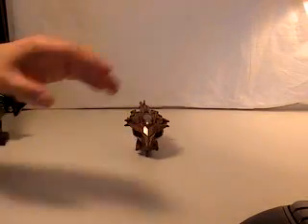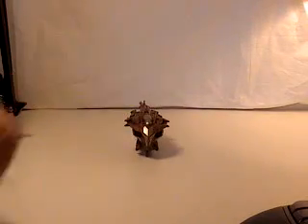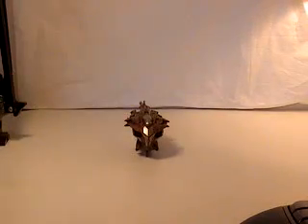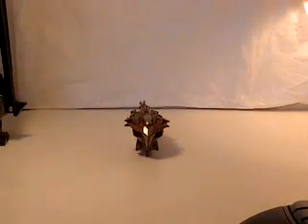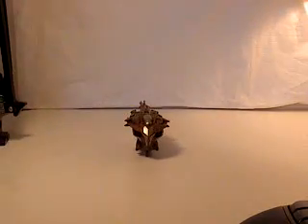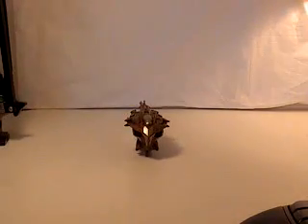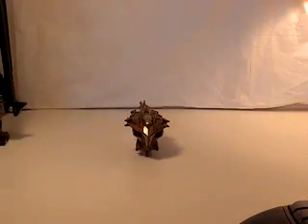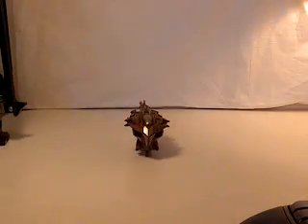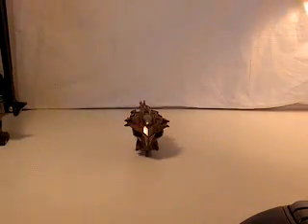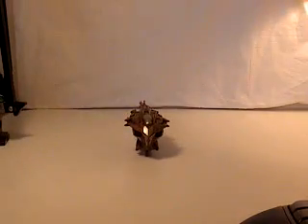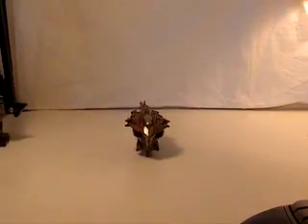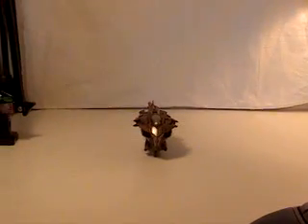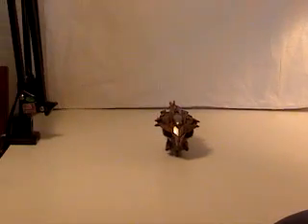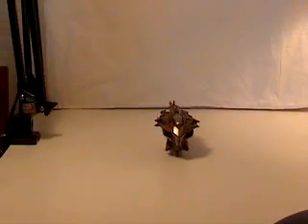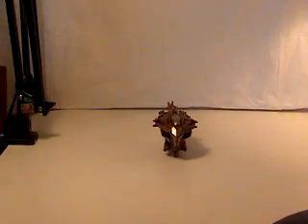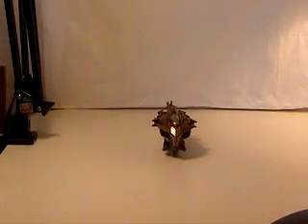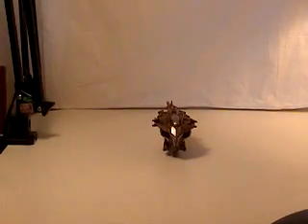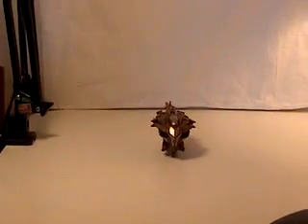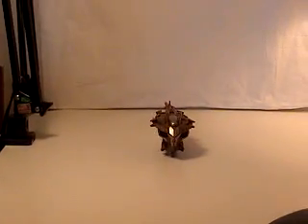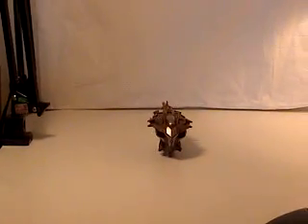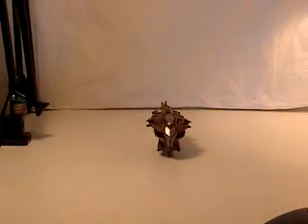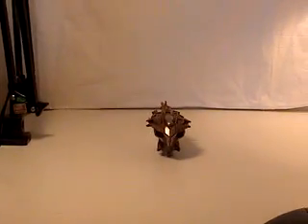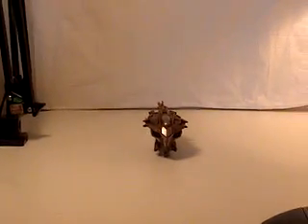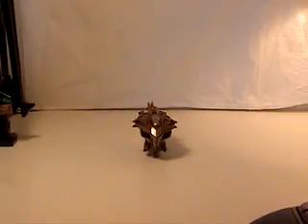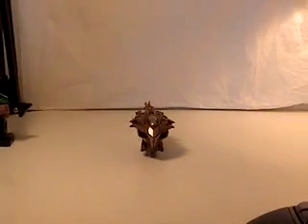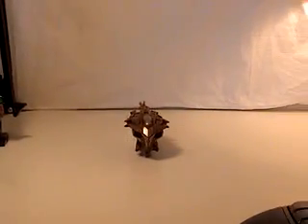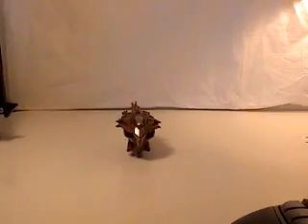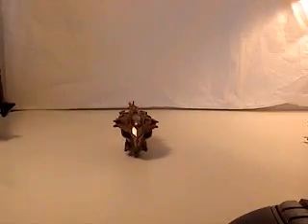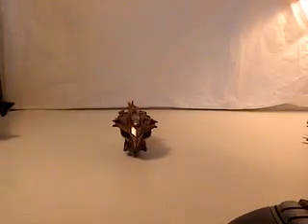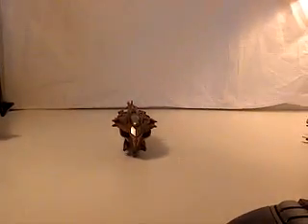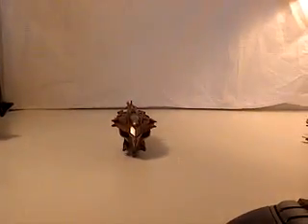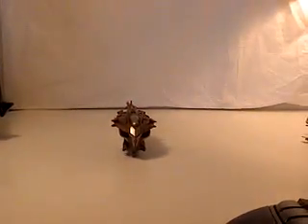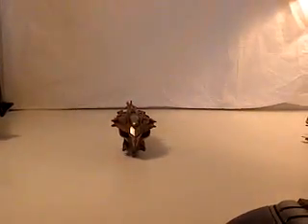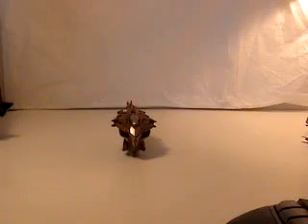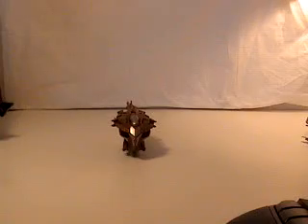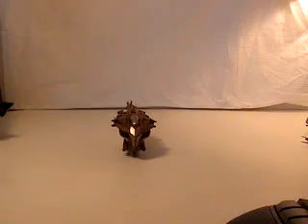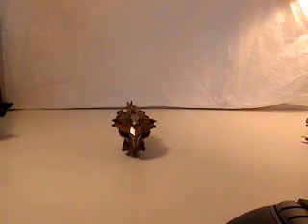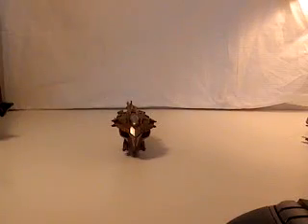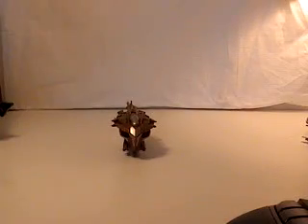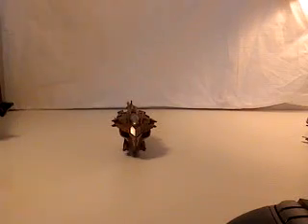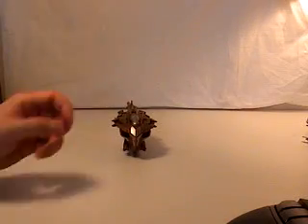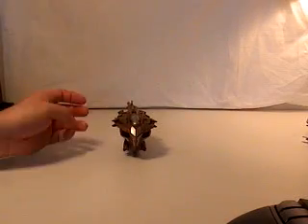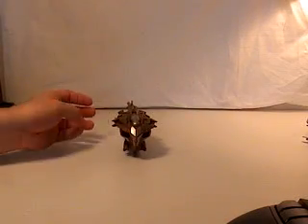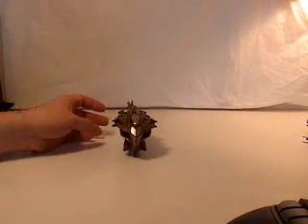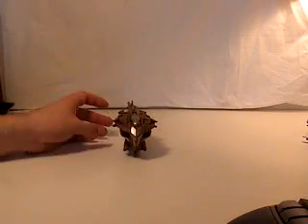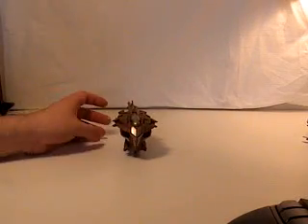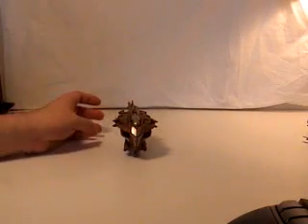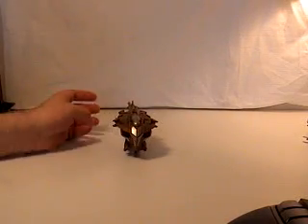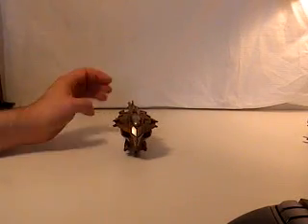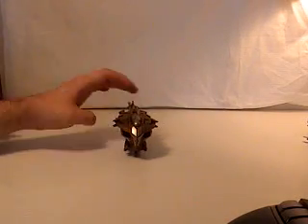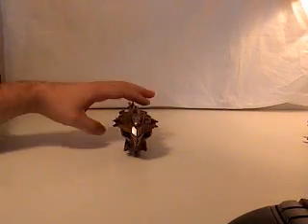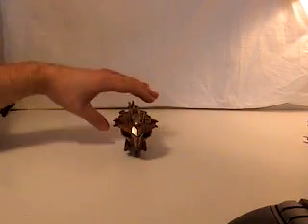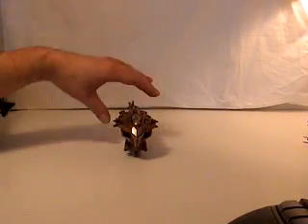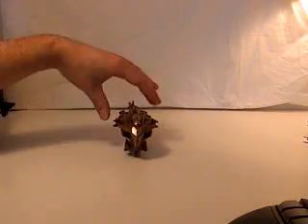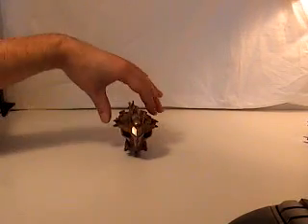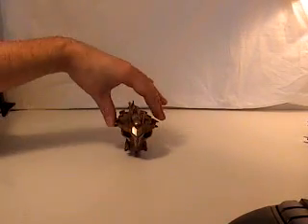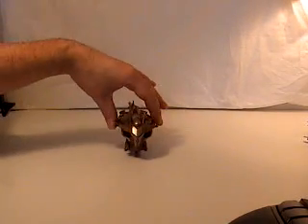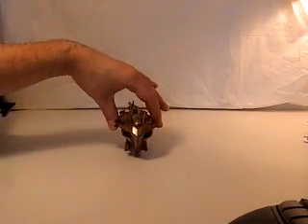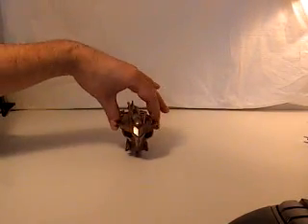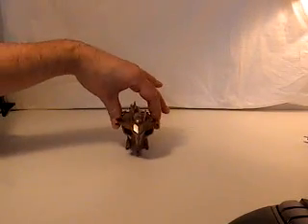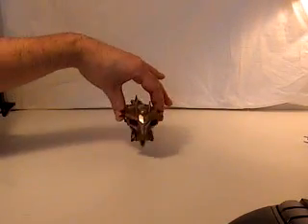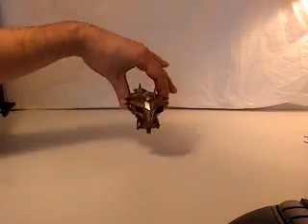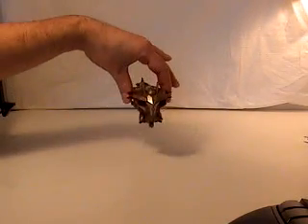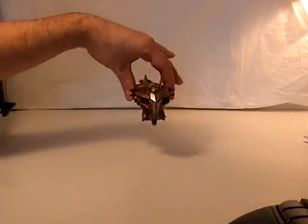Hey gang, this is Spade Ed from TFWire.com bringing you another video review. This time we're taking a look at Protoform Asteroid Starscream.